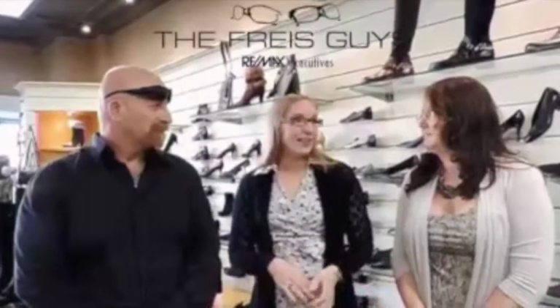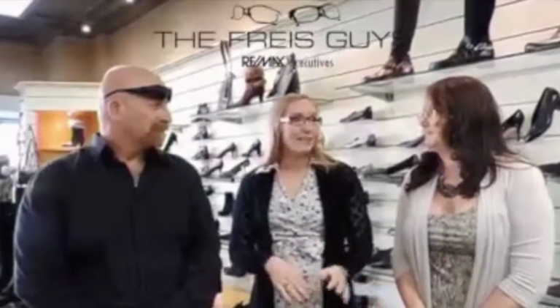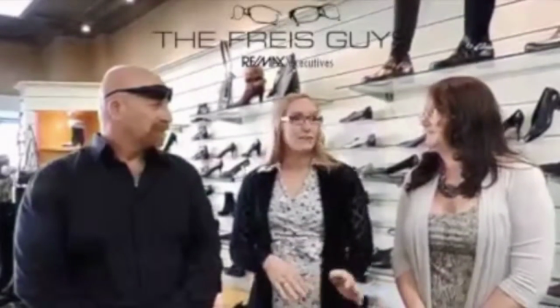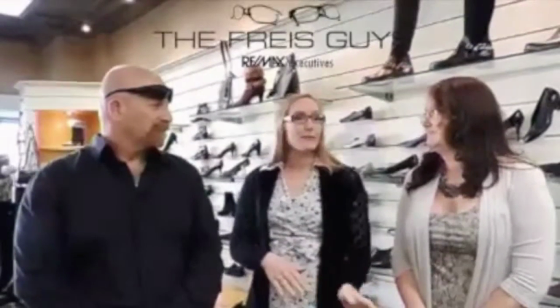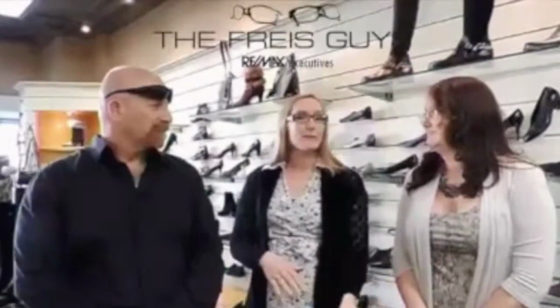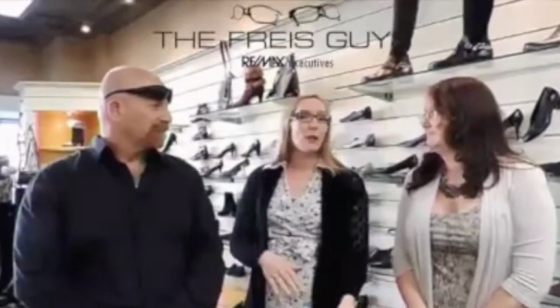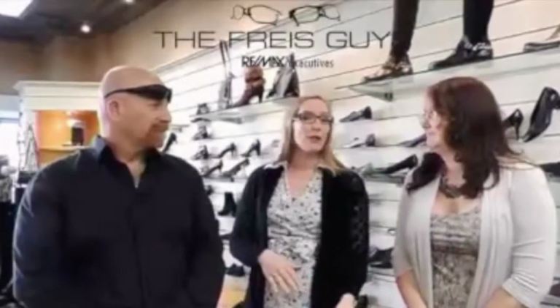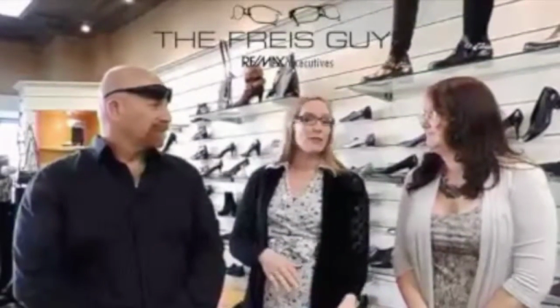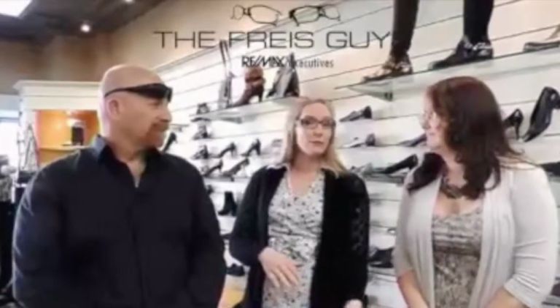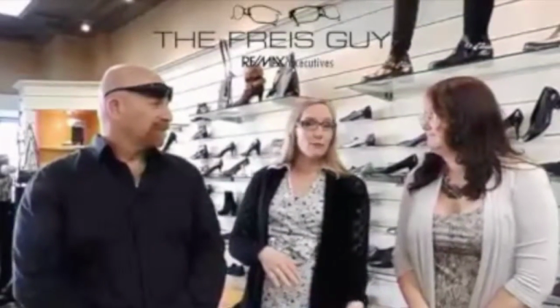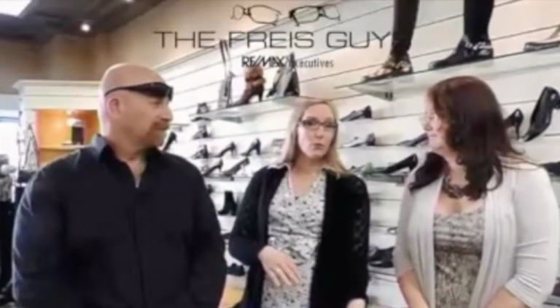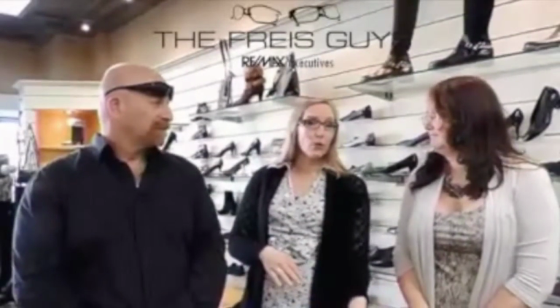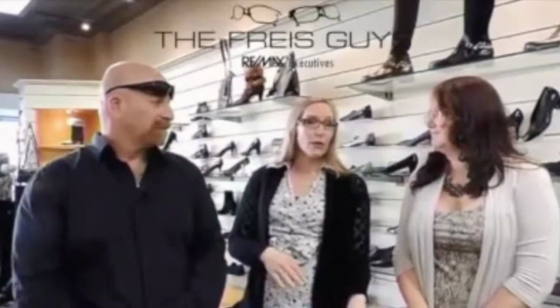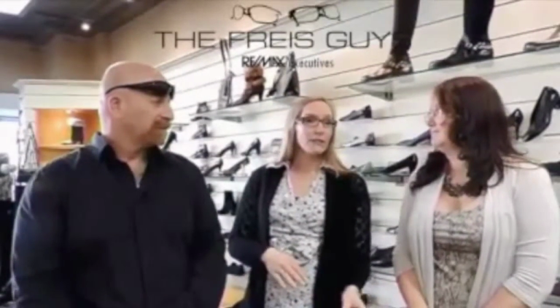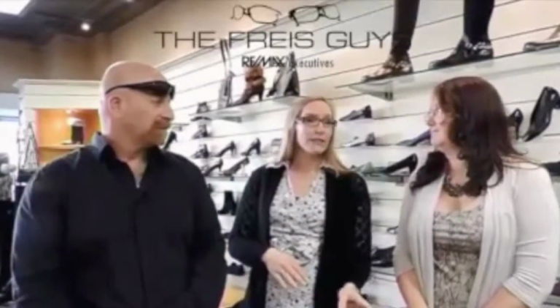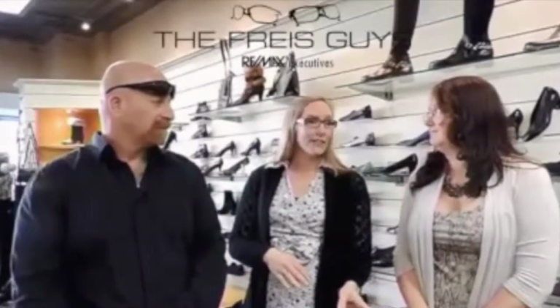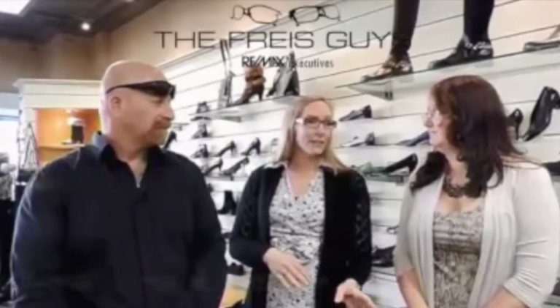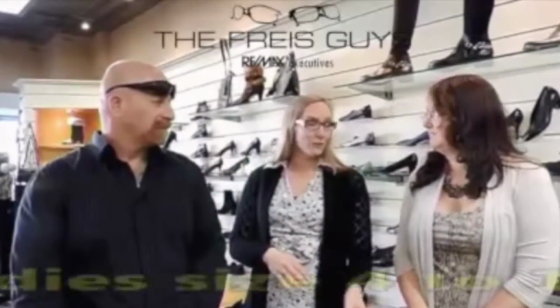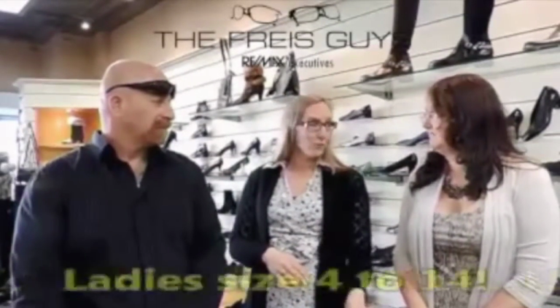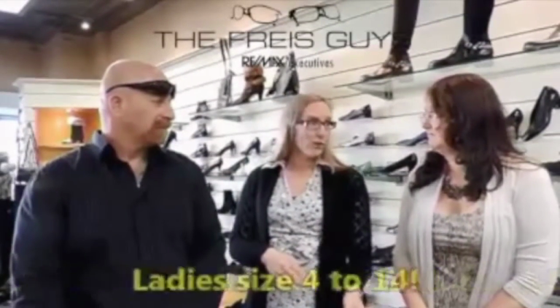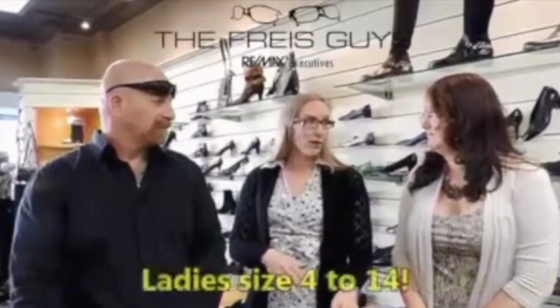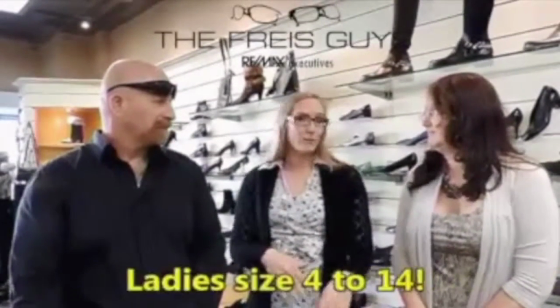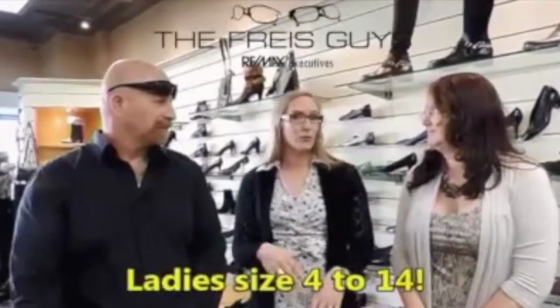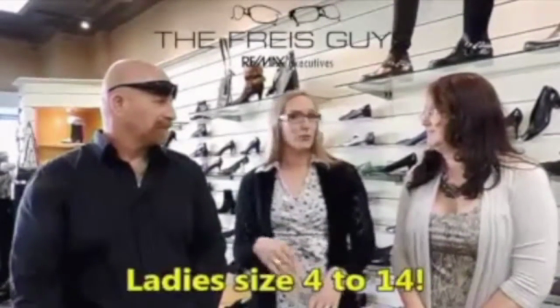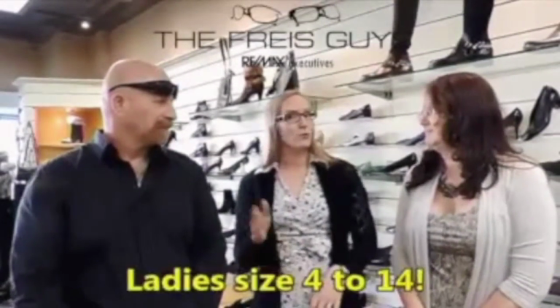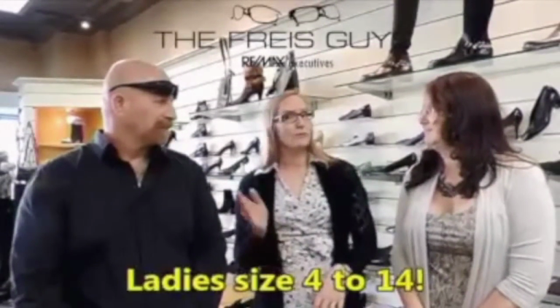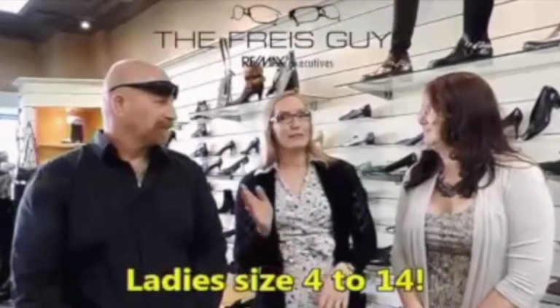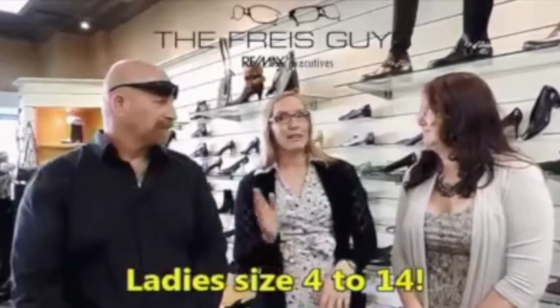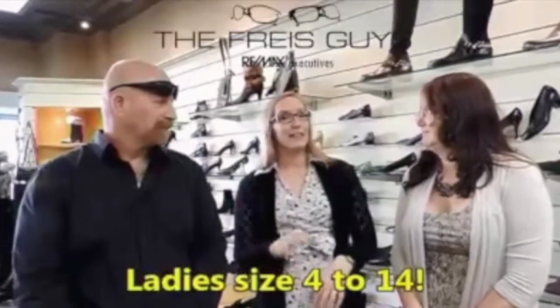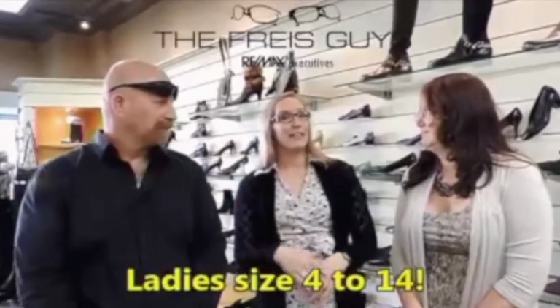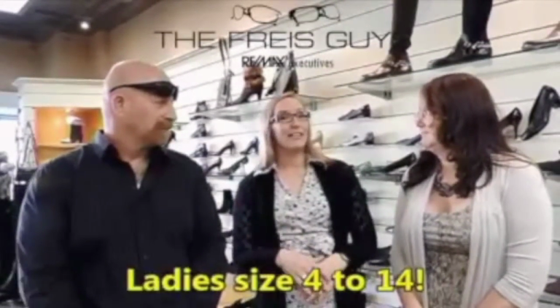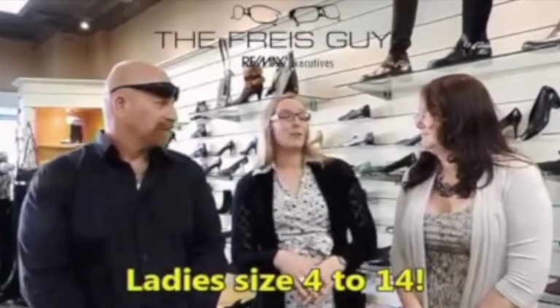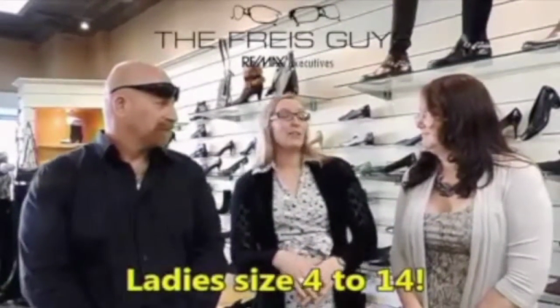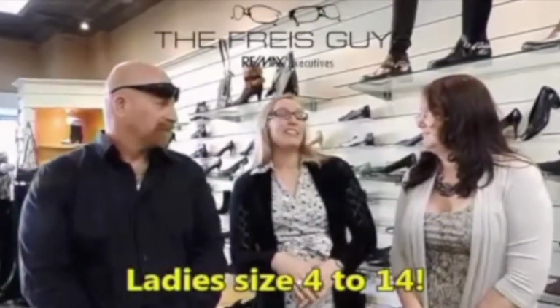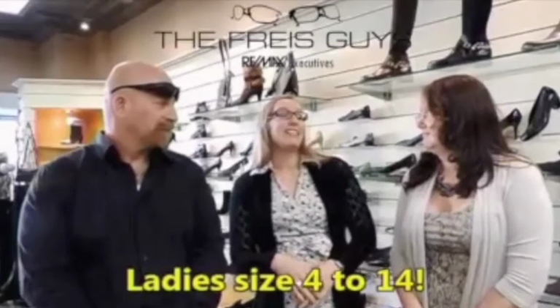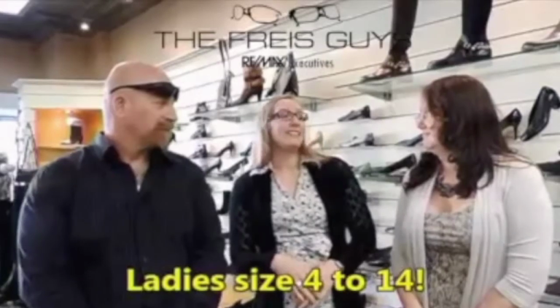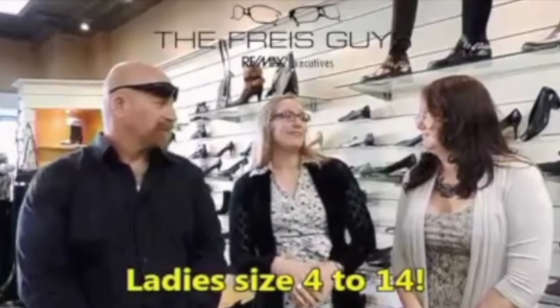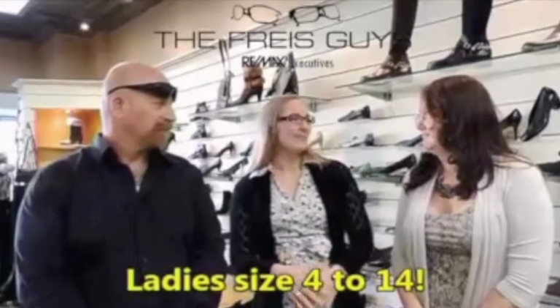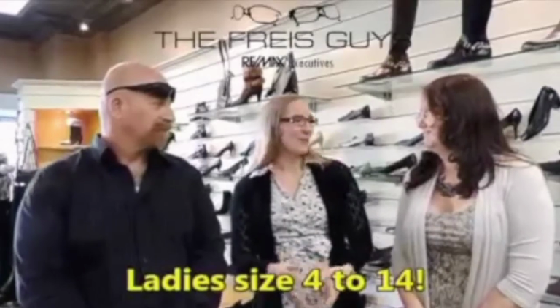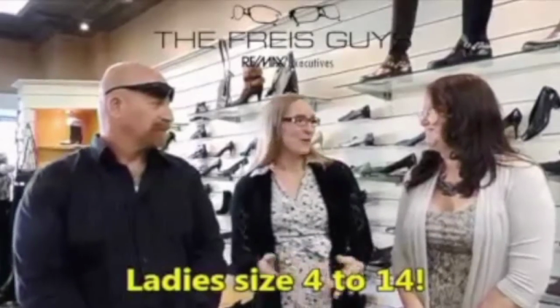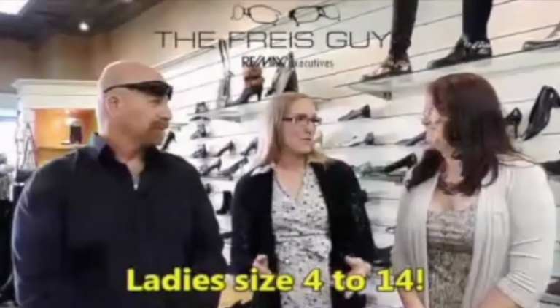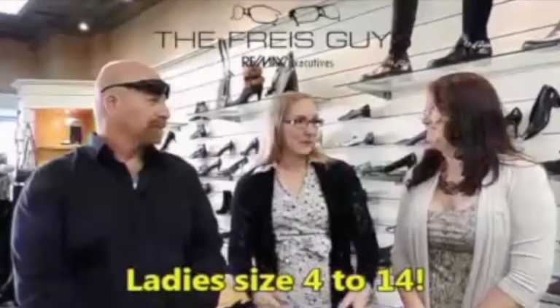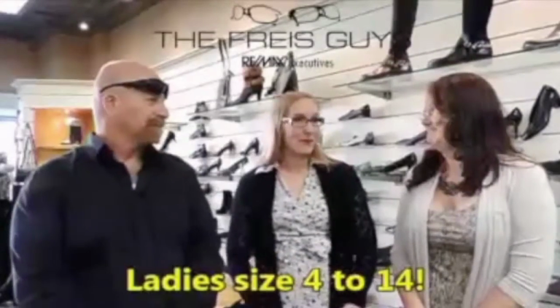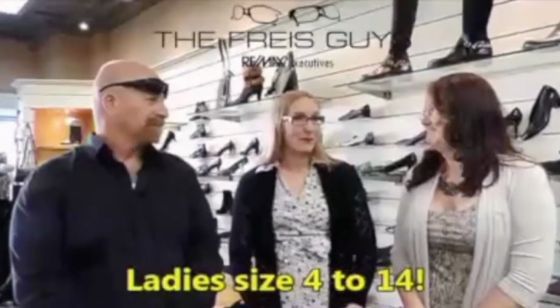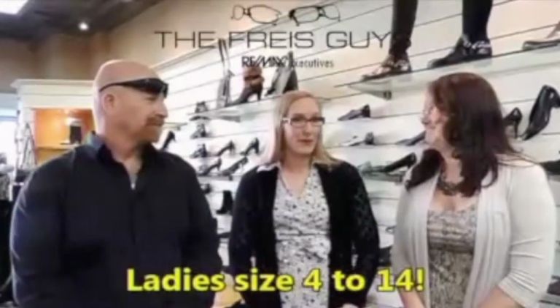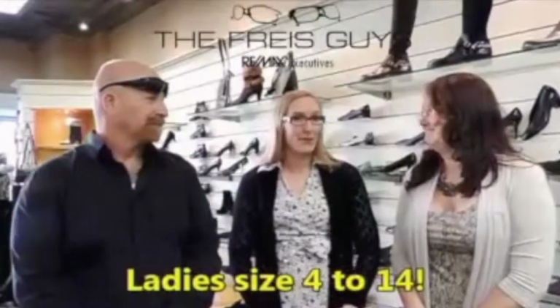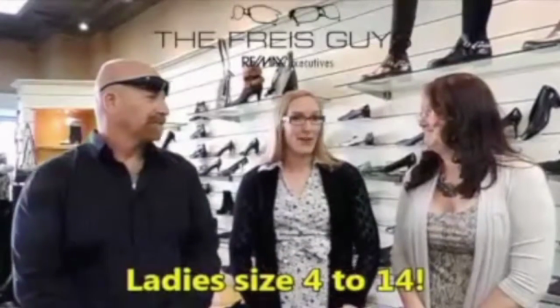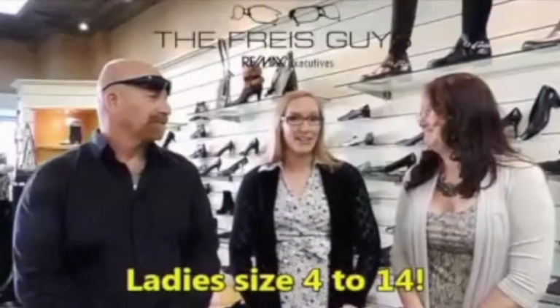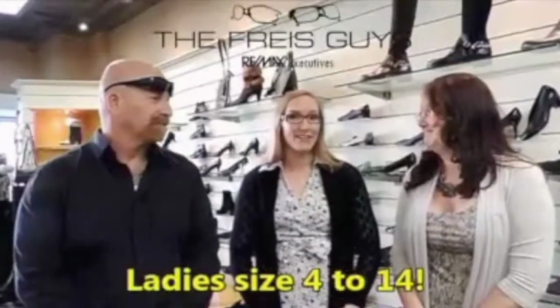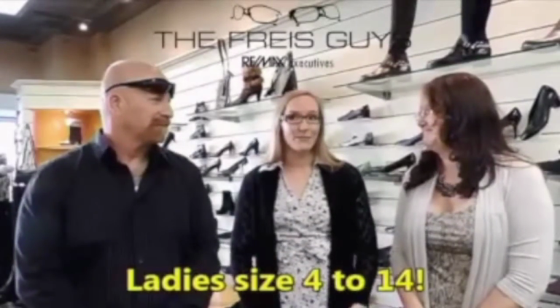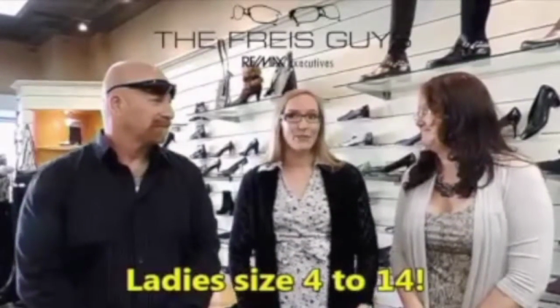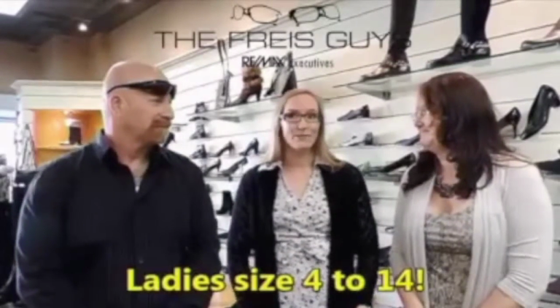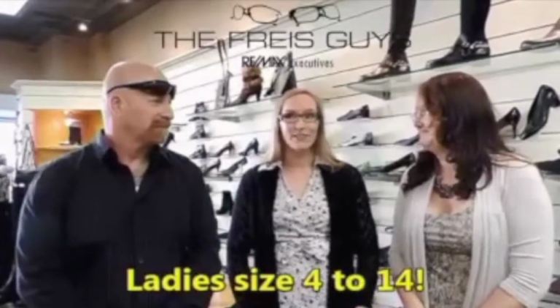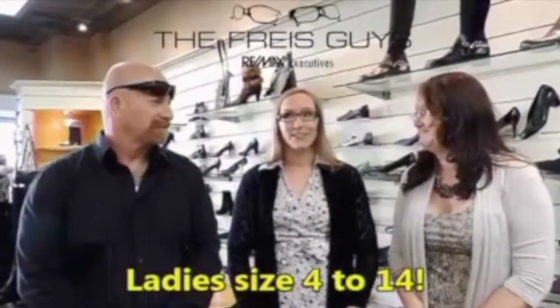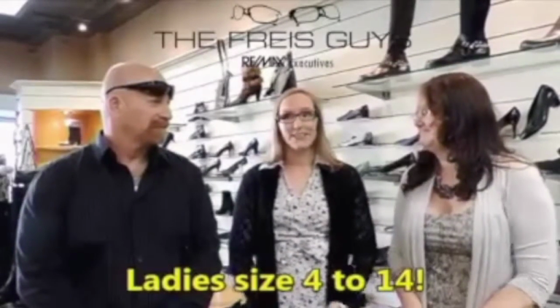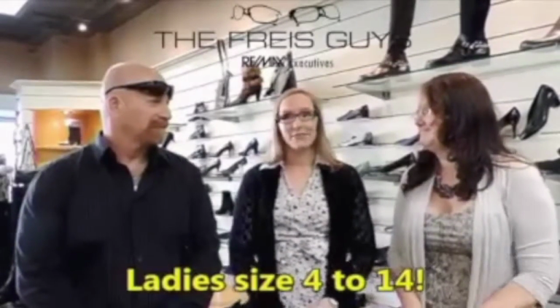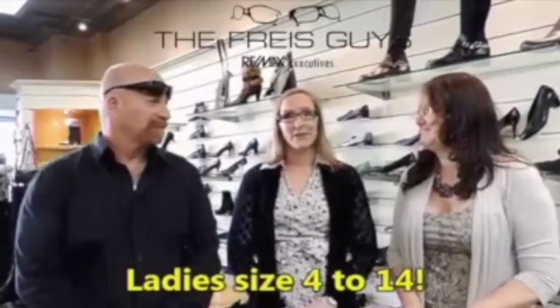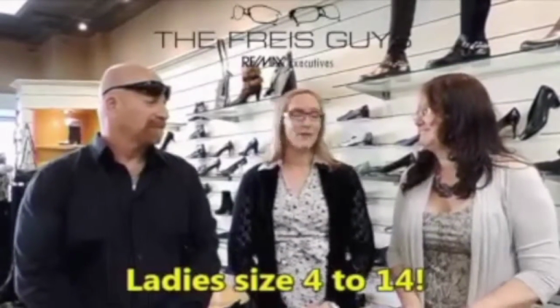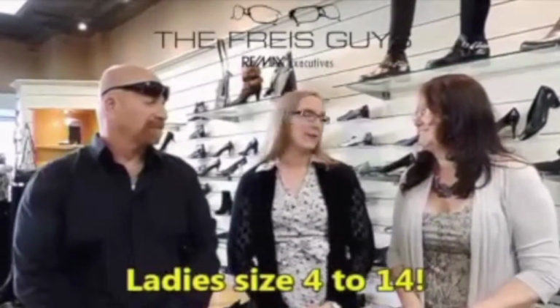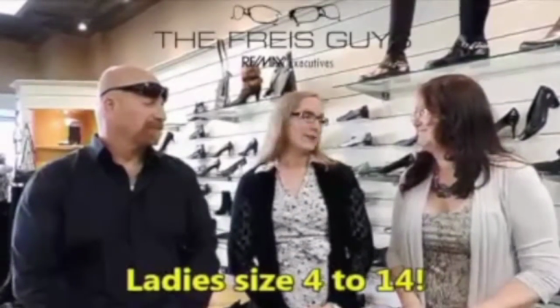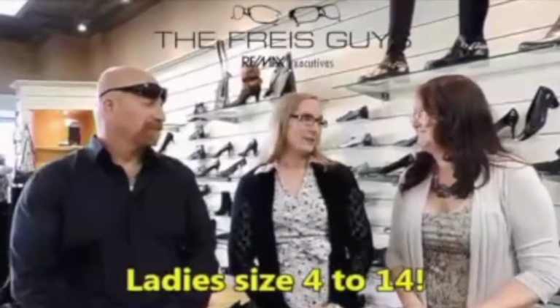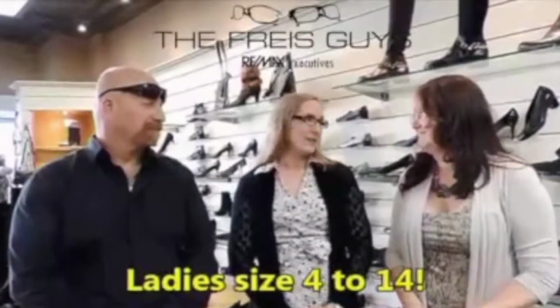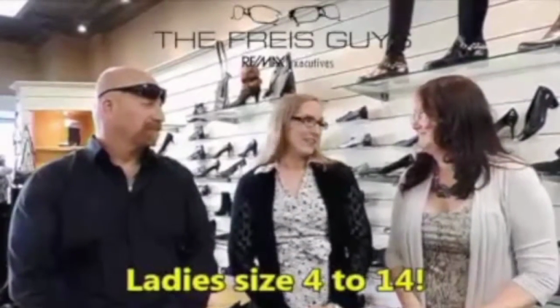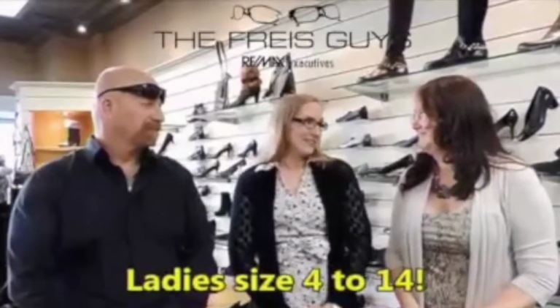We have a wide selection of sizes, anything from a lady 4 up to a lady 14. We really love being a part of the community.